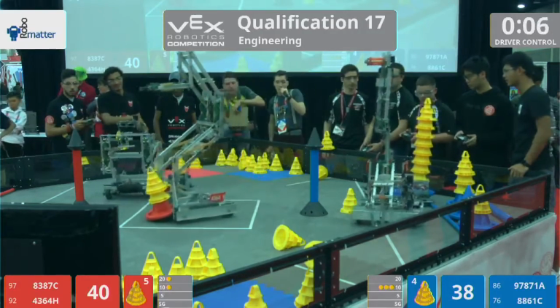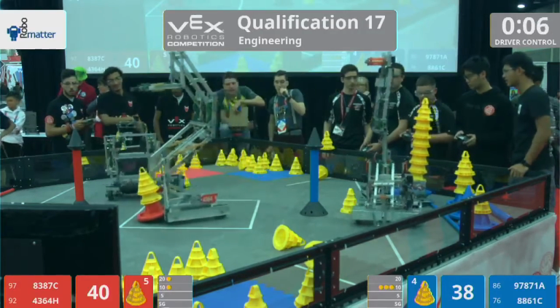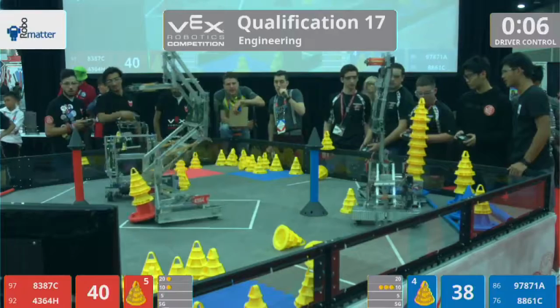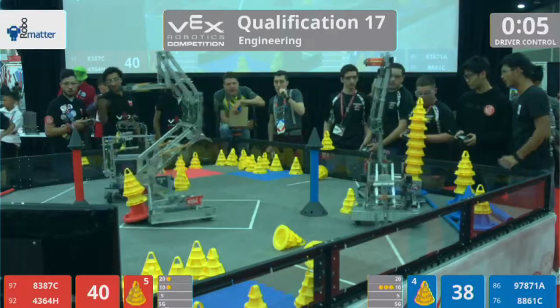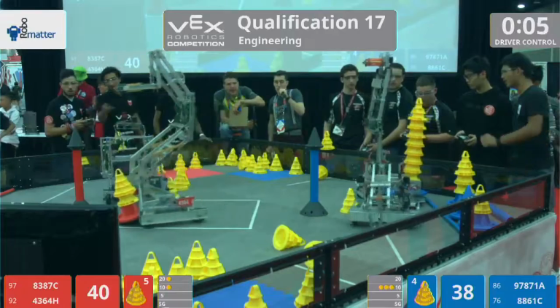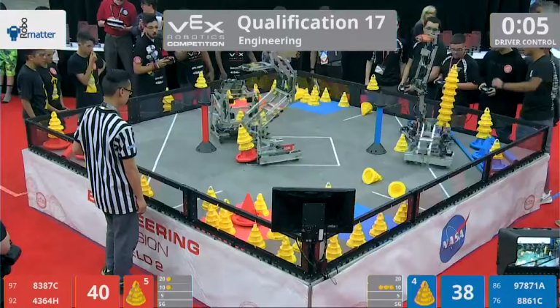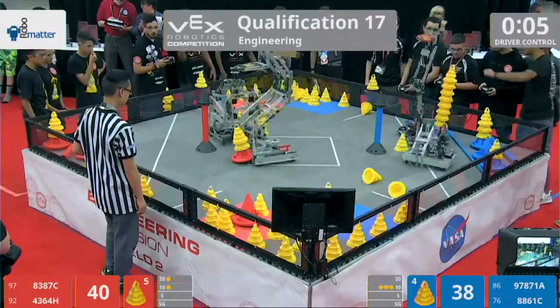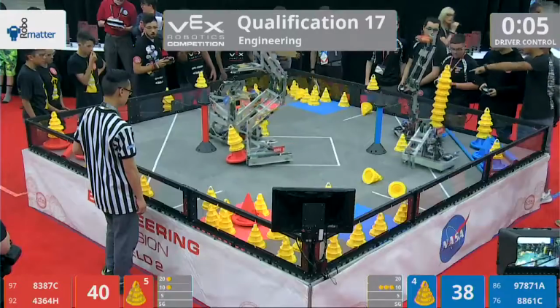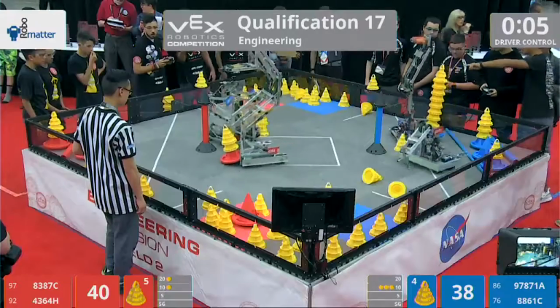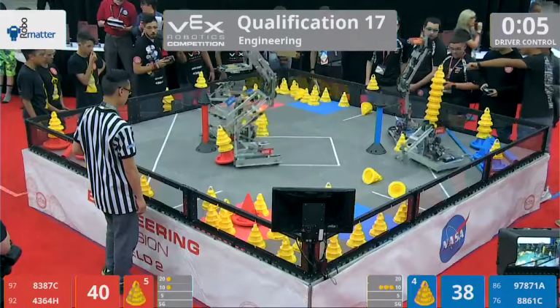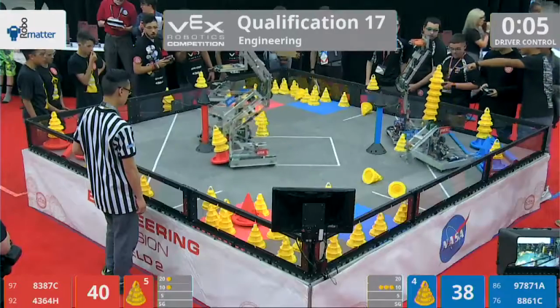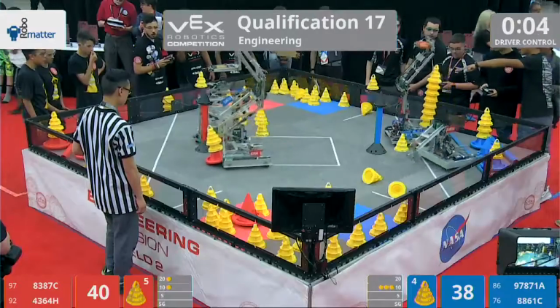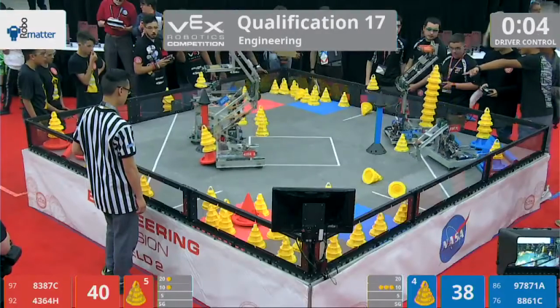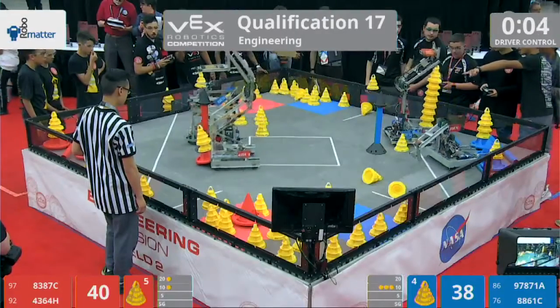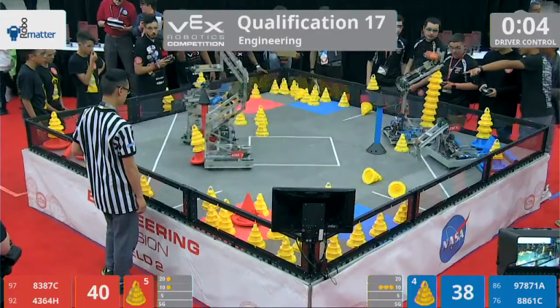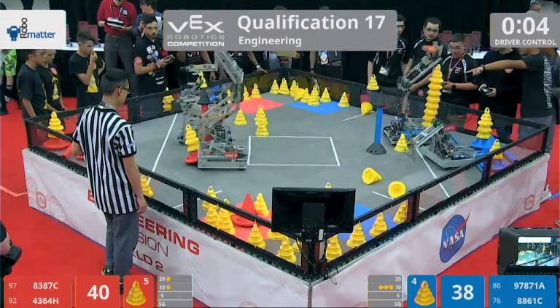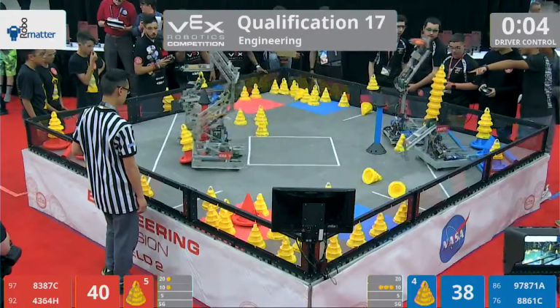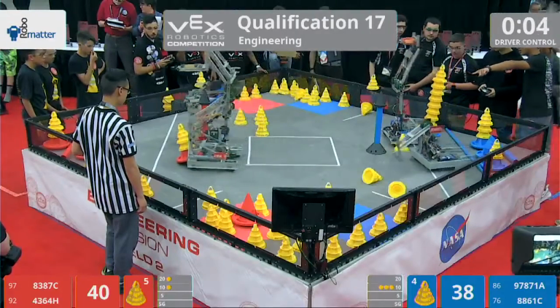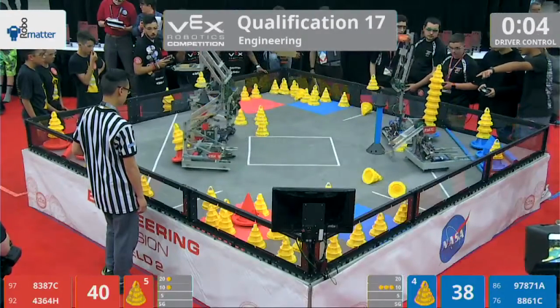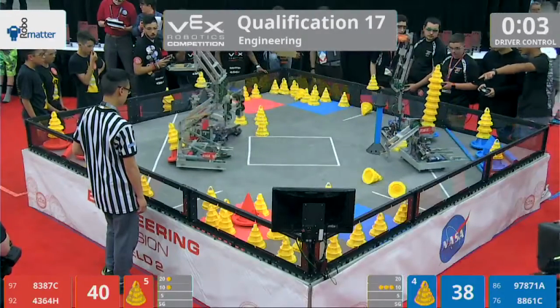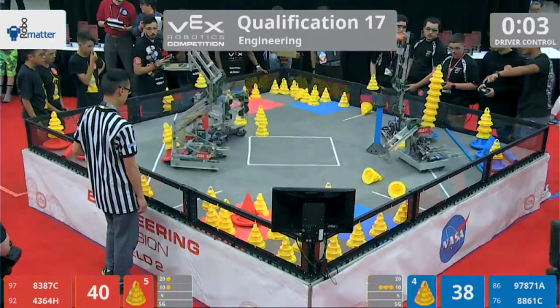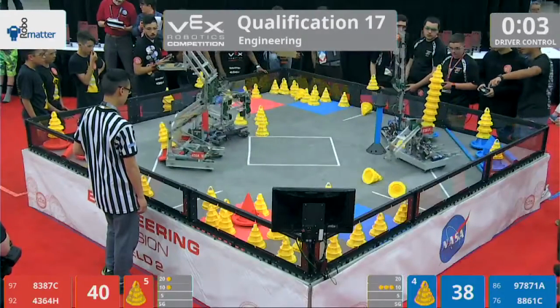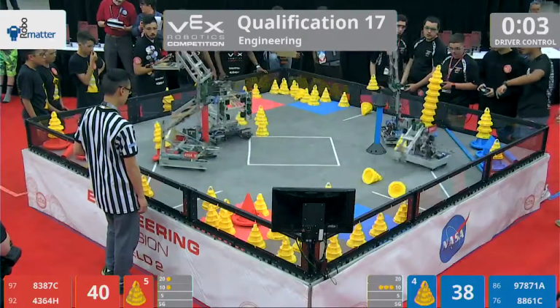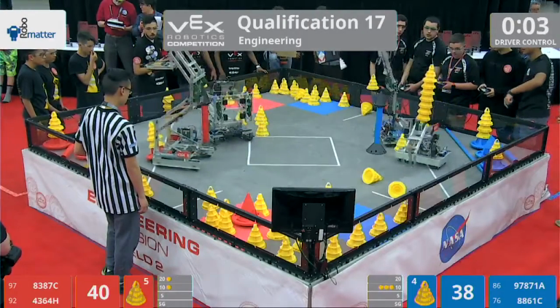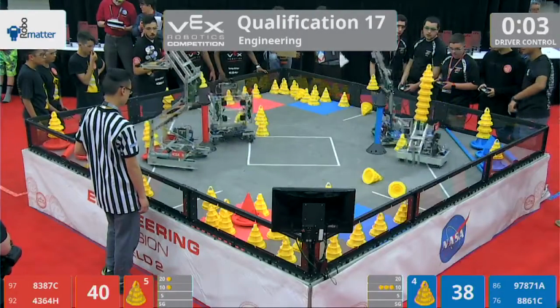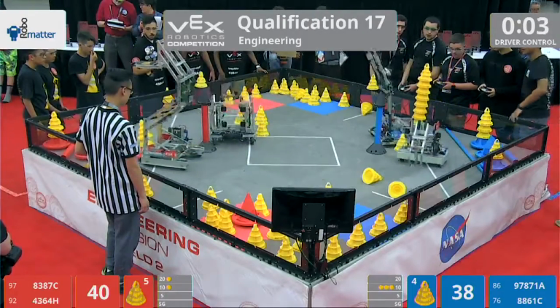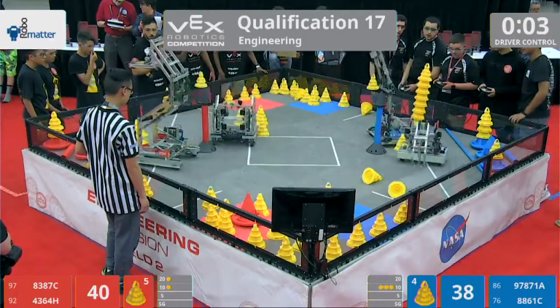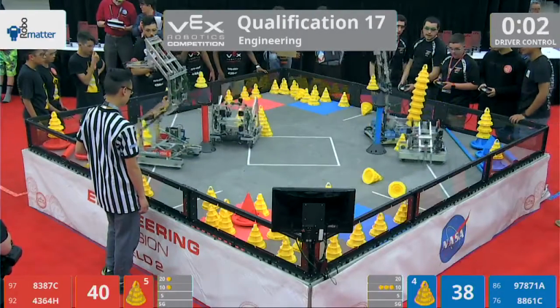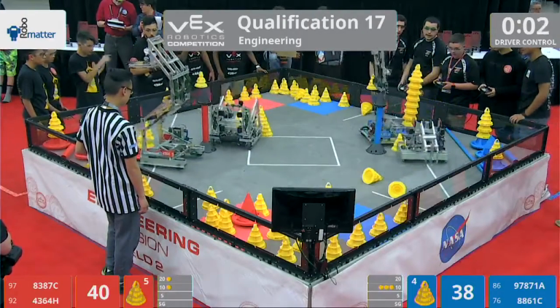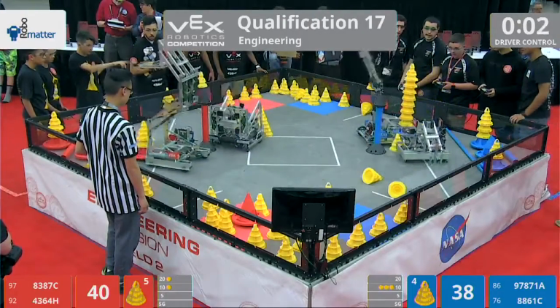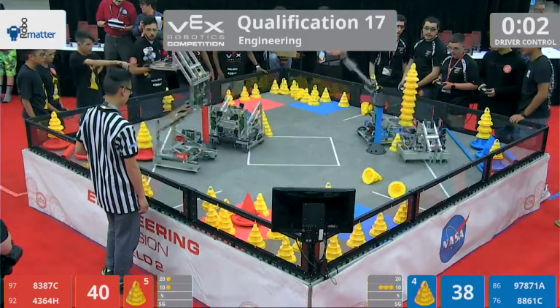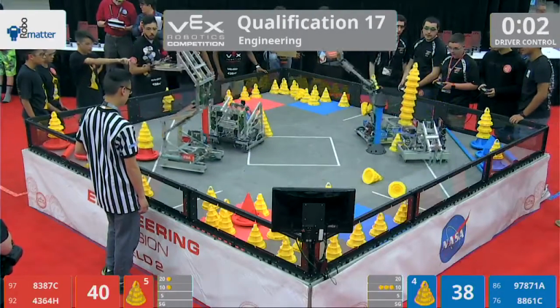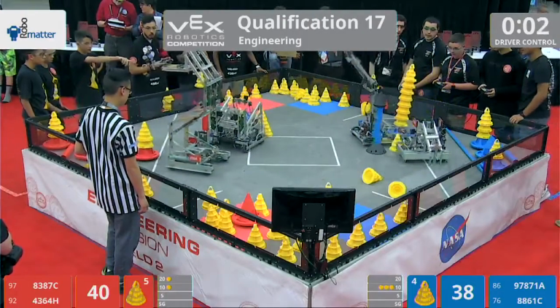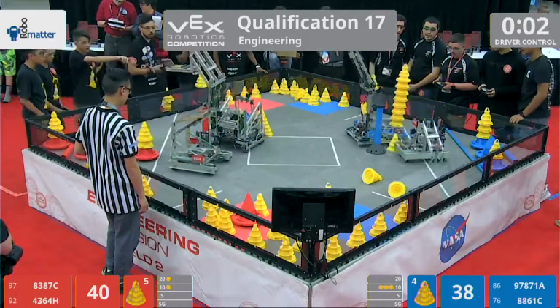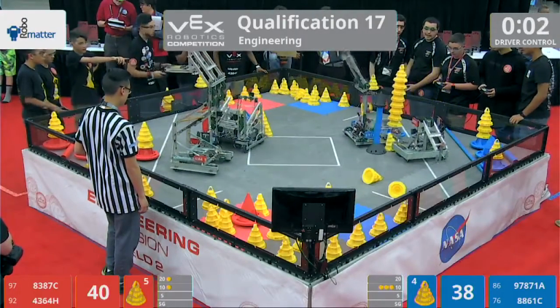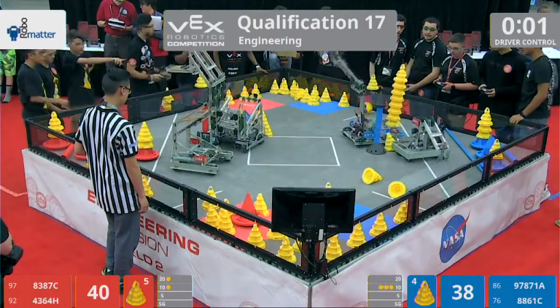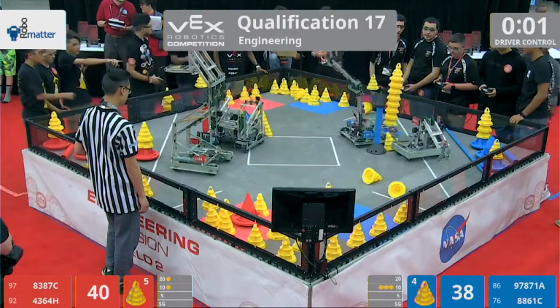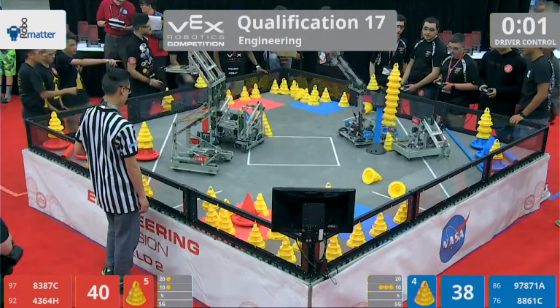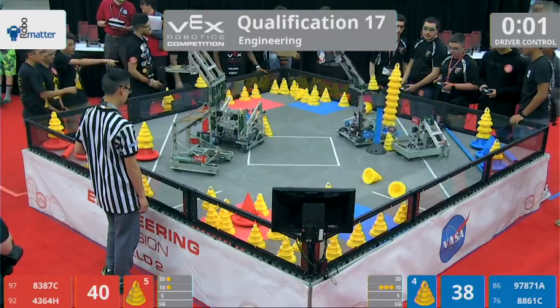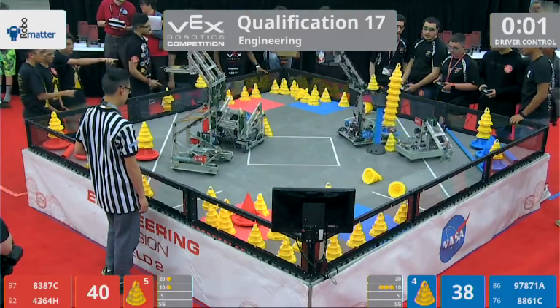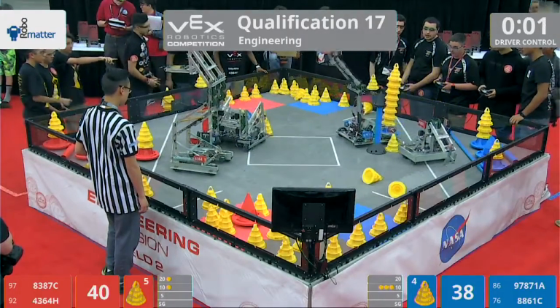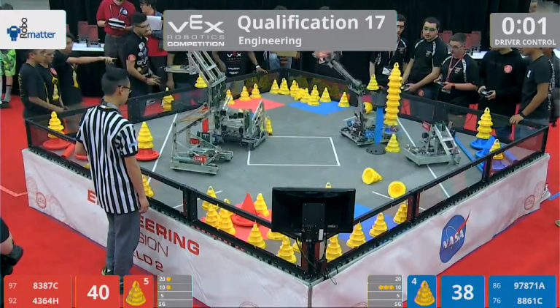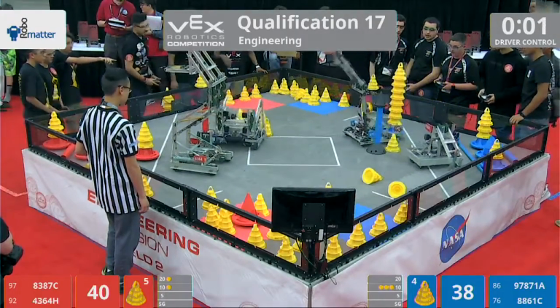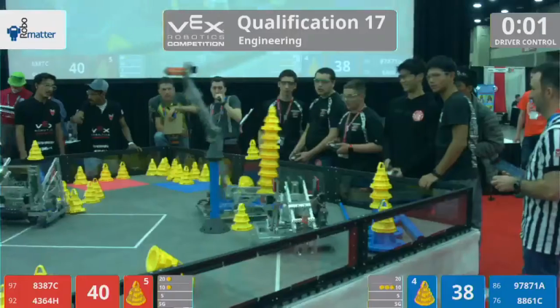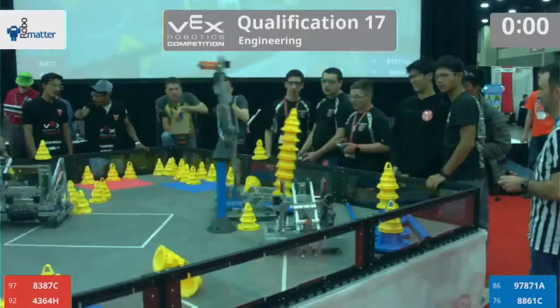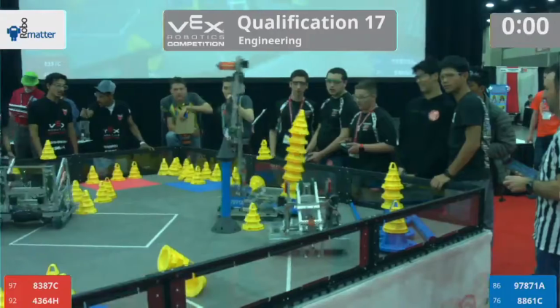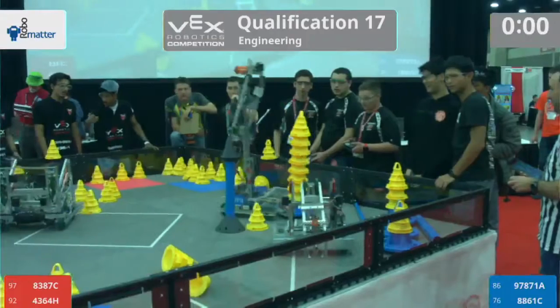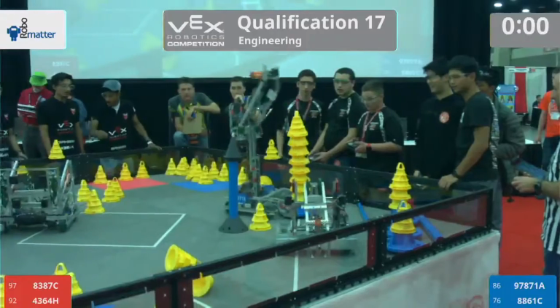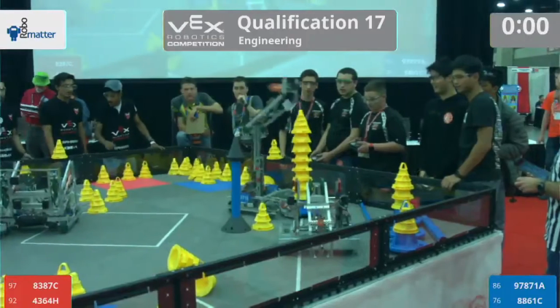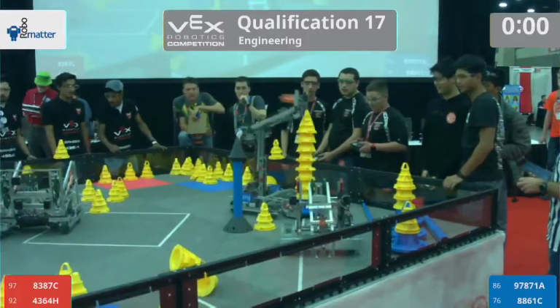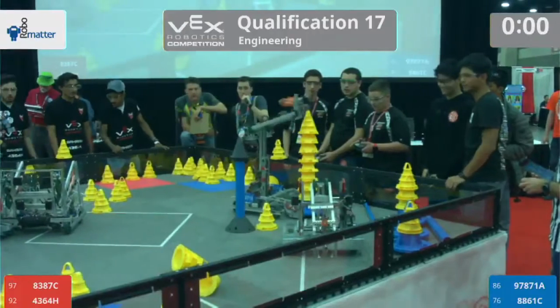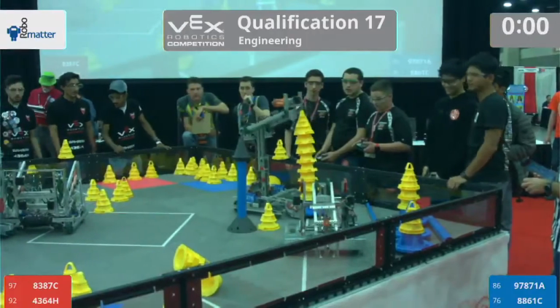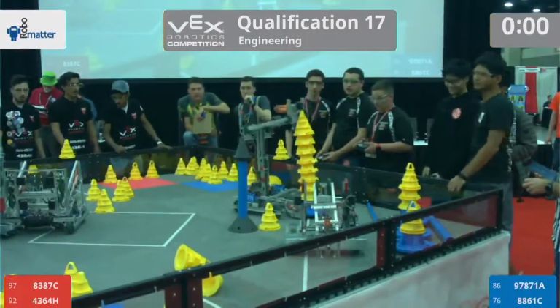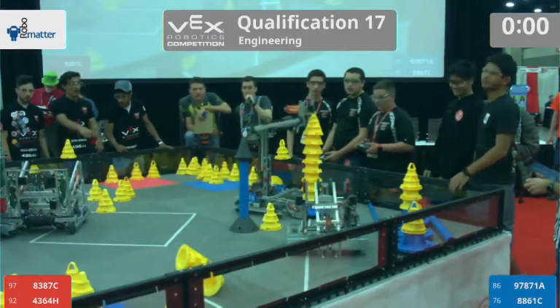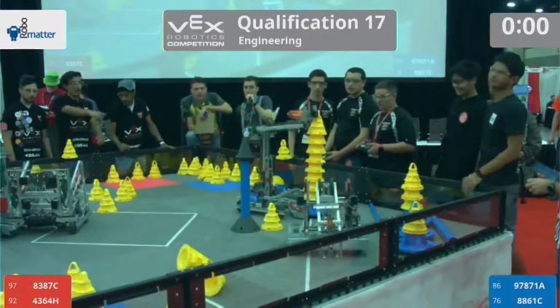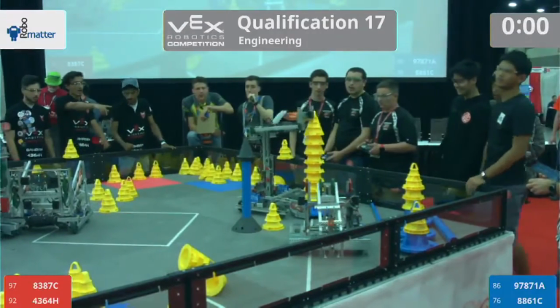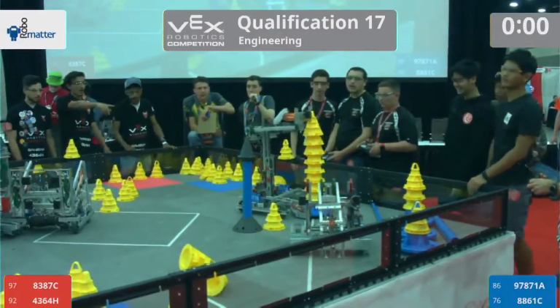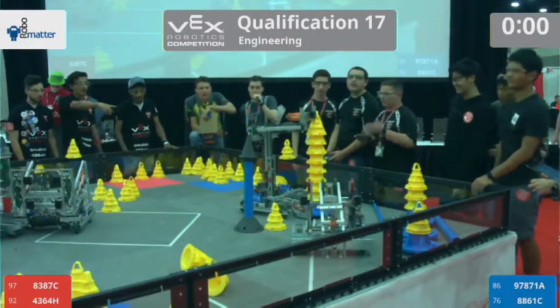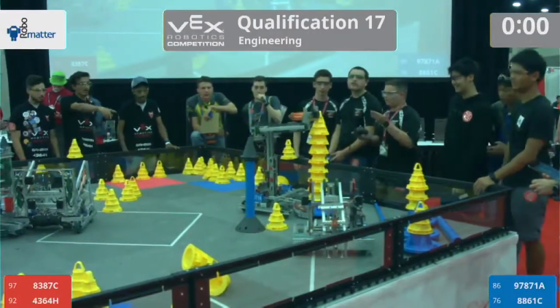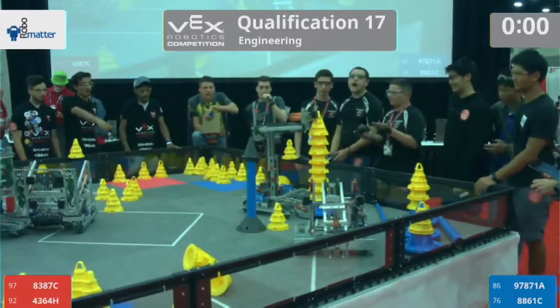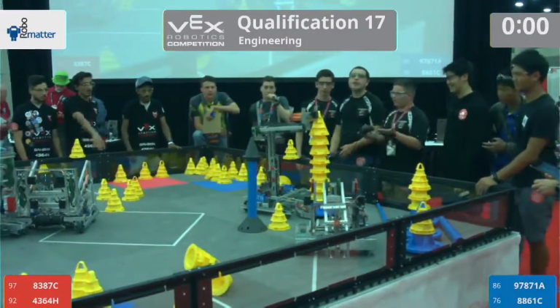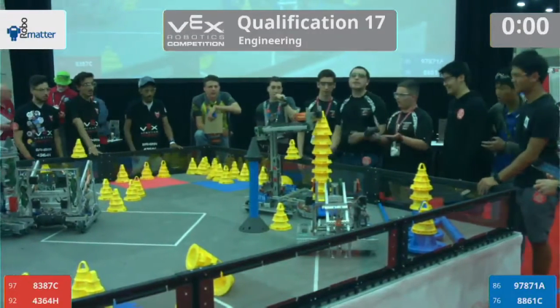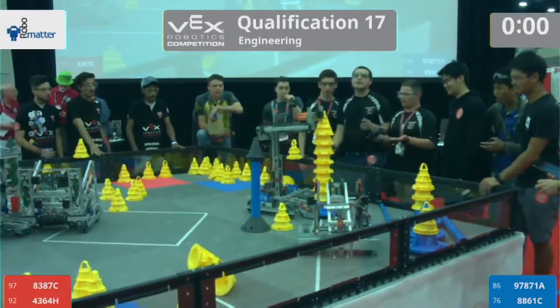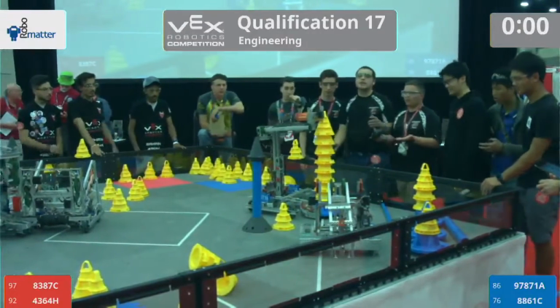Rick, get out of there, guys. Guys, get out of there. 3, 2, 1. And that's the end of the match.